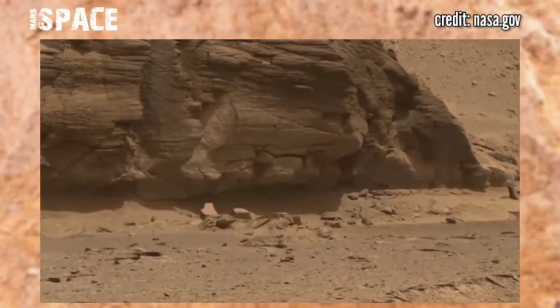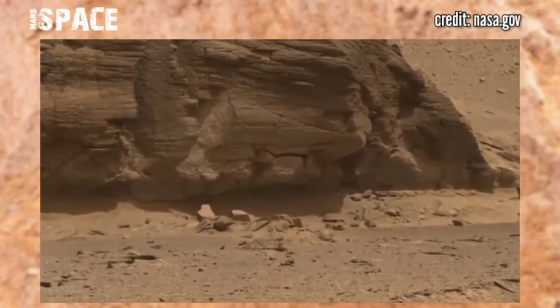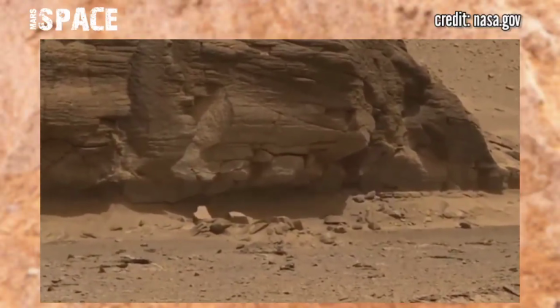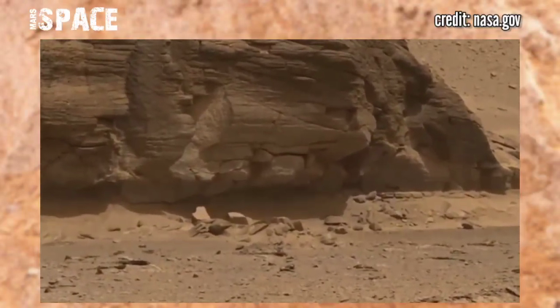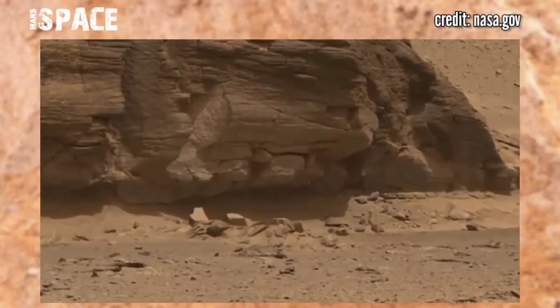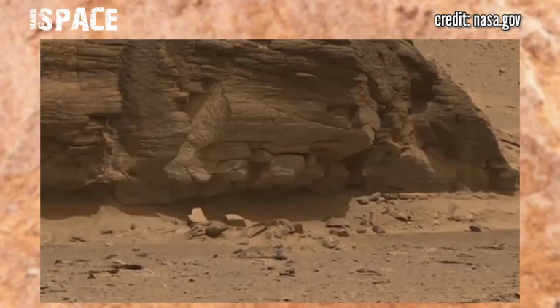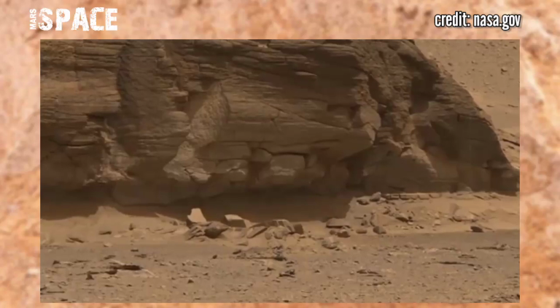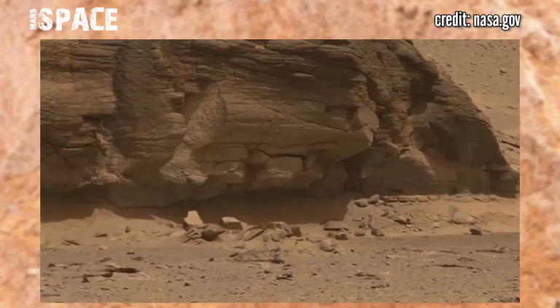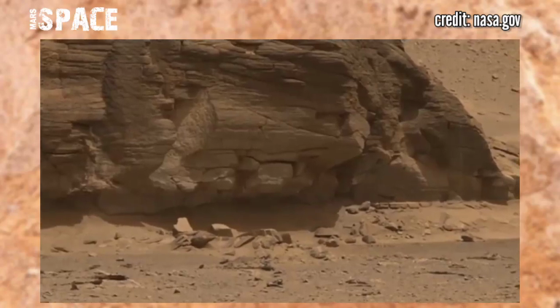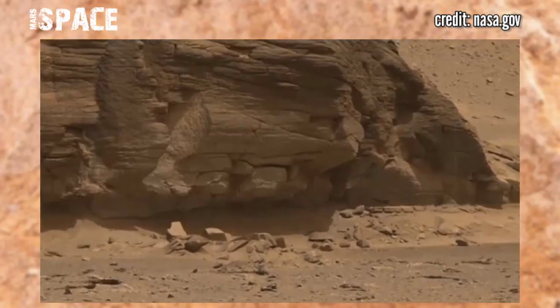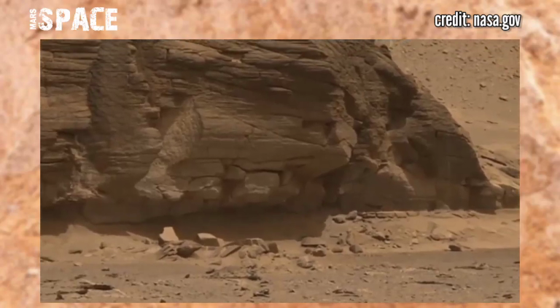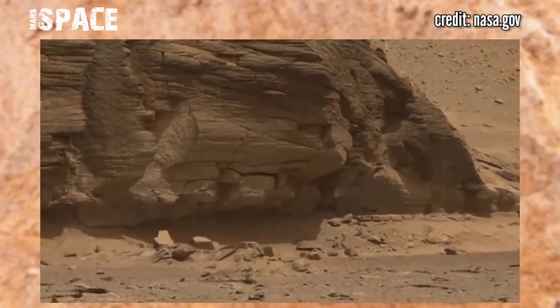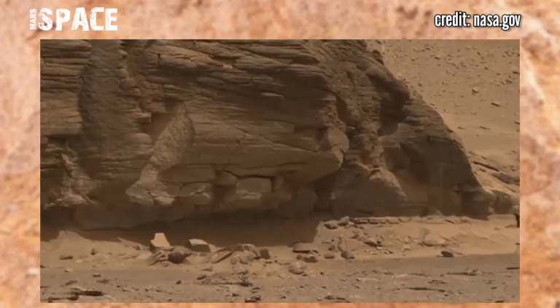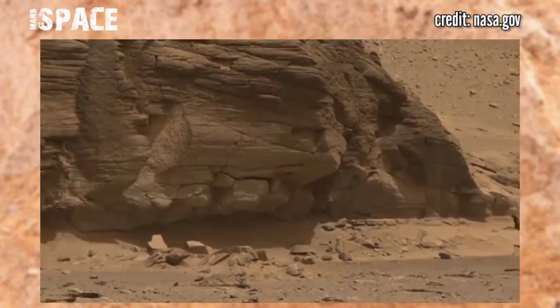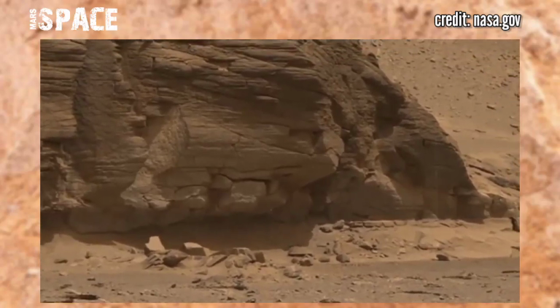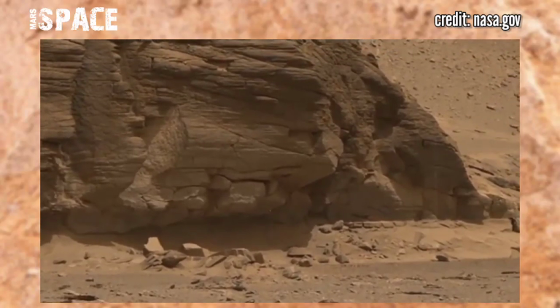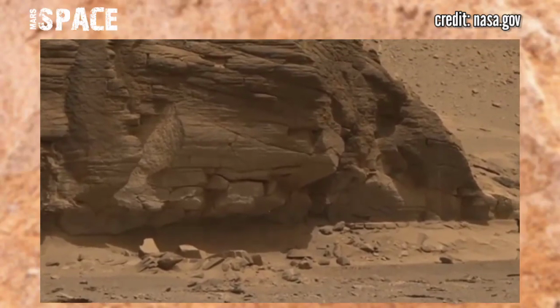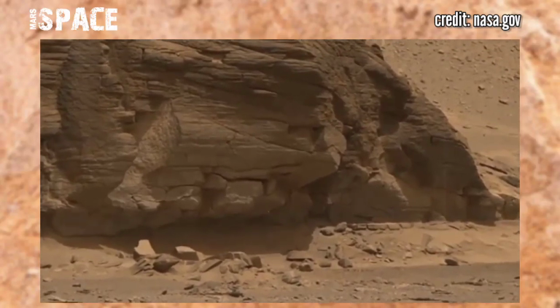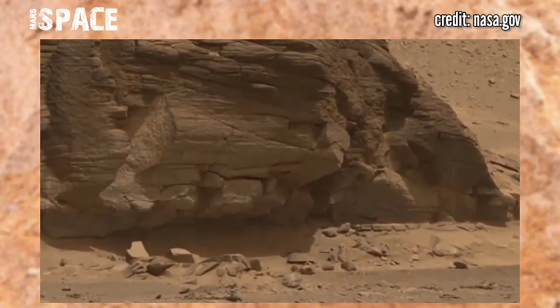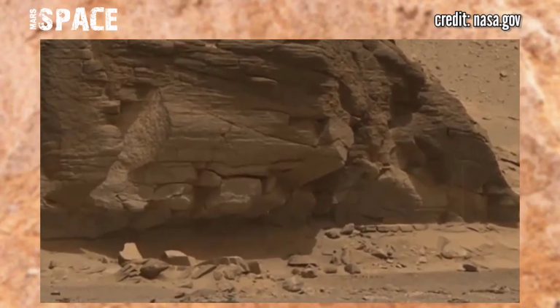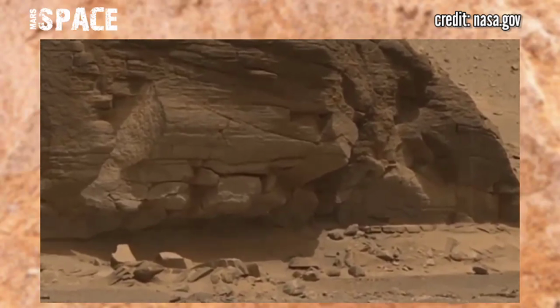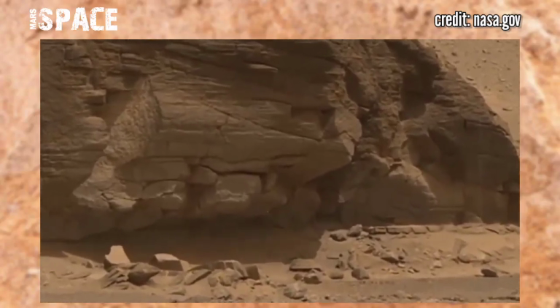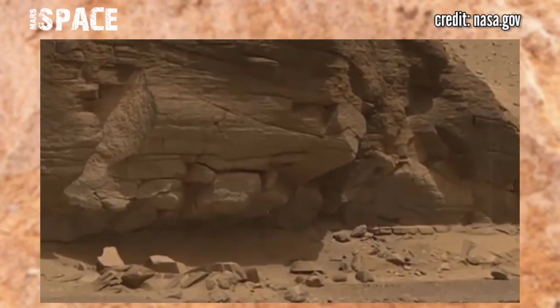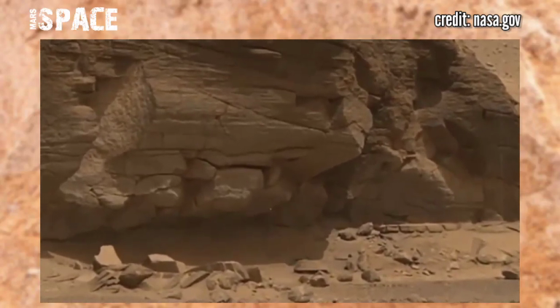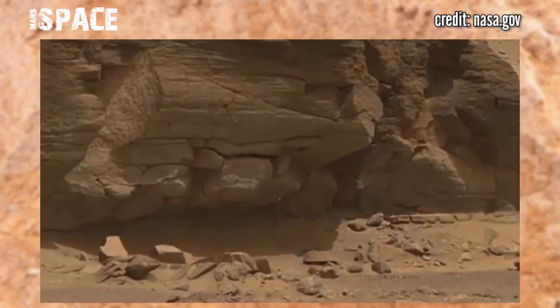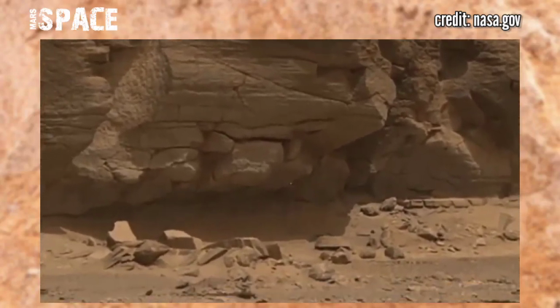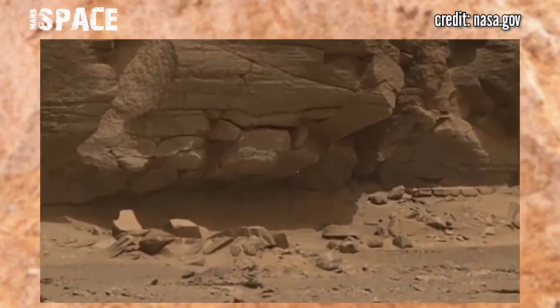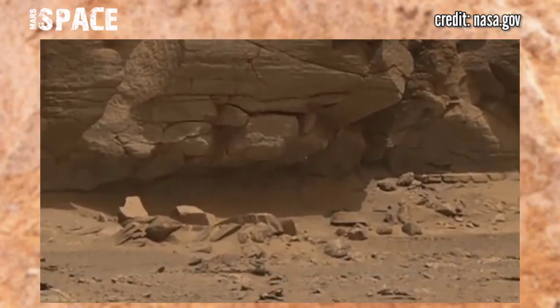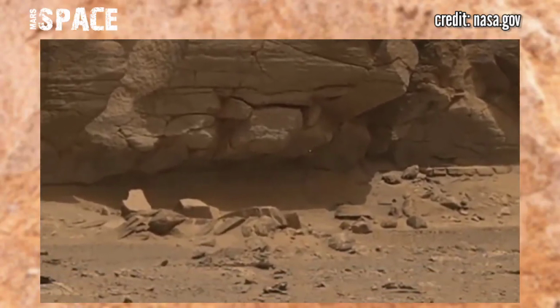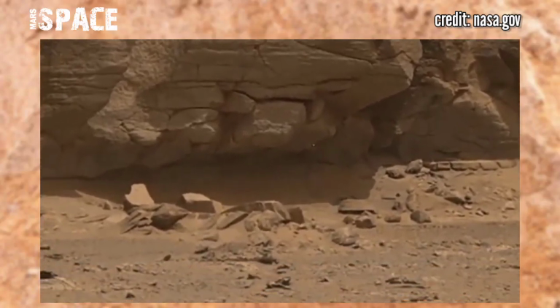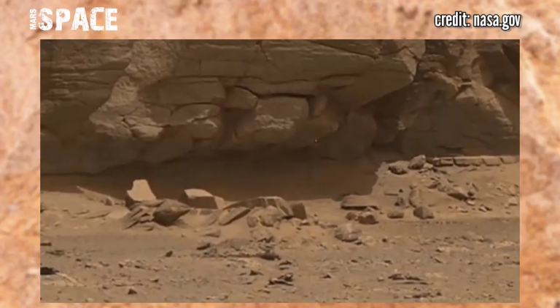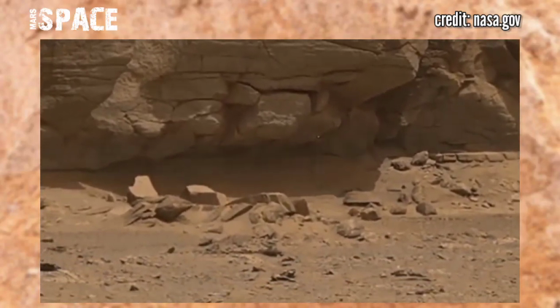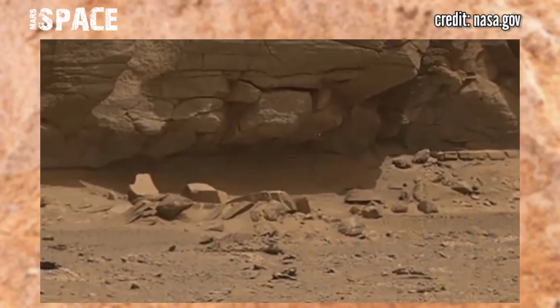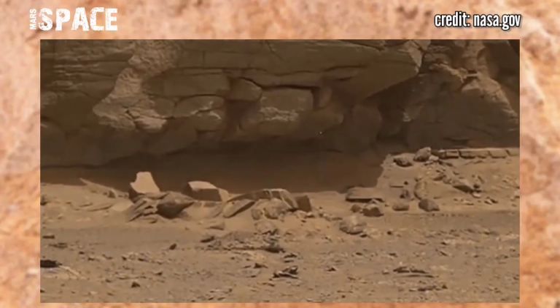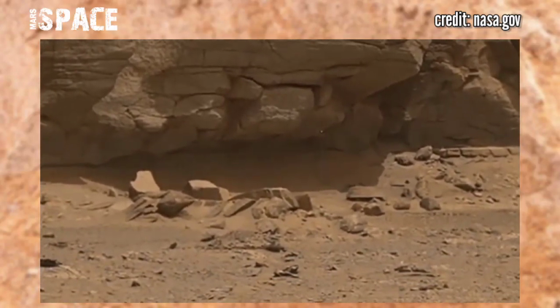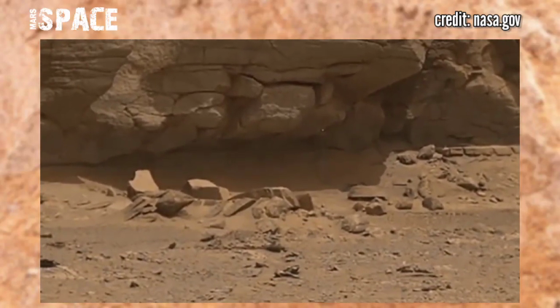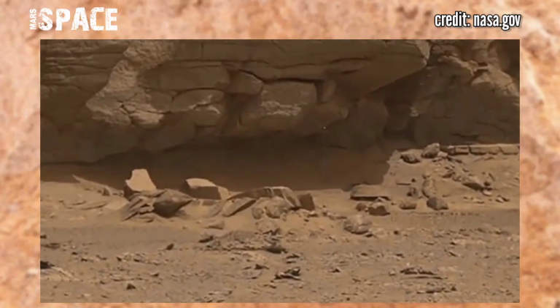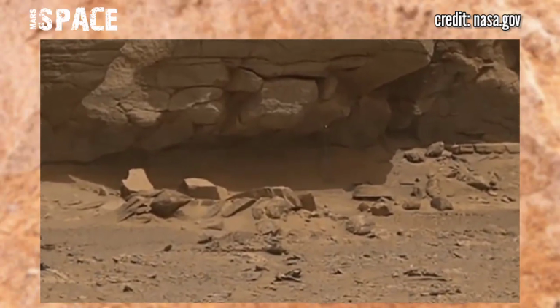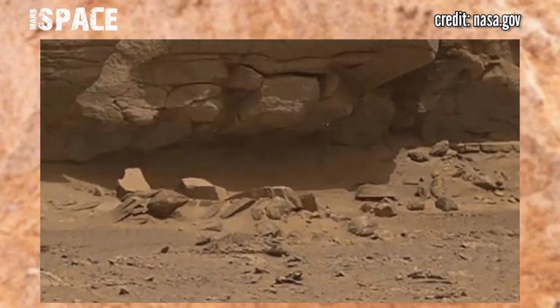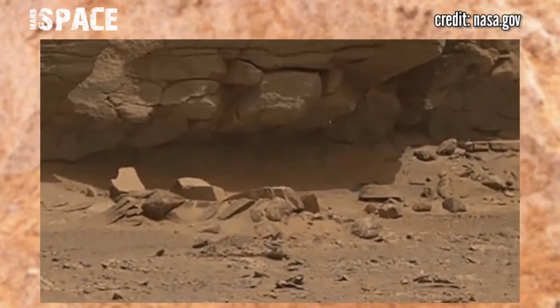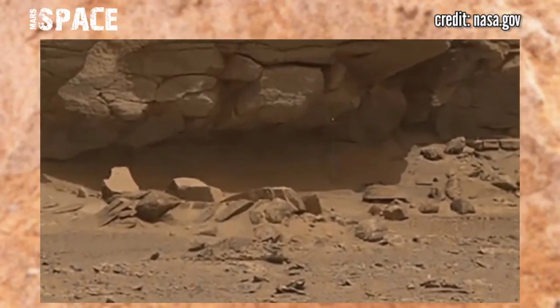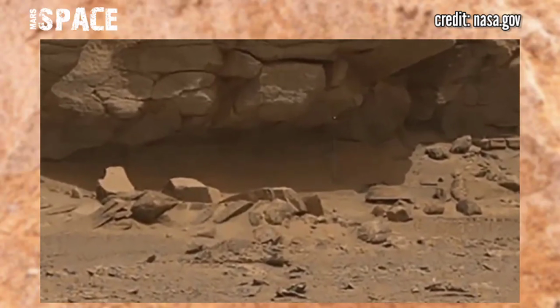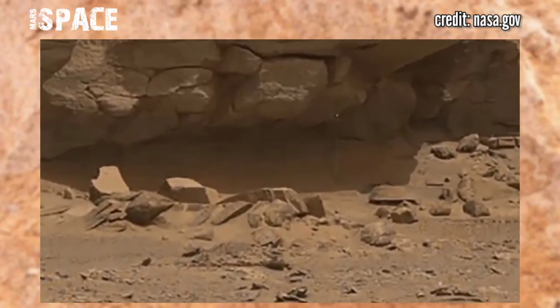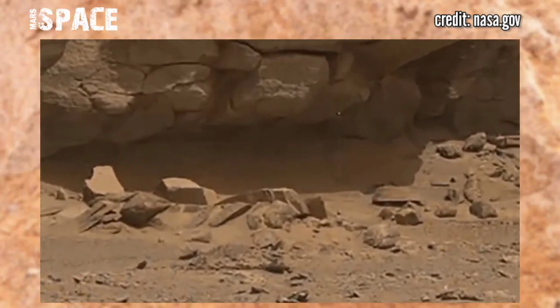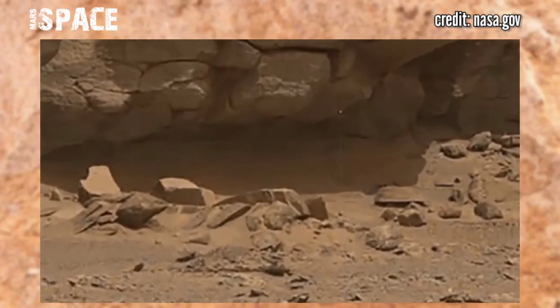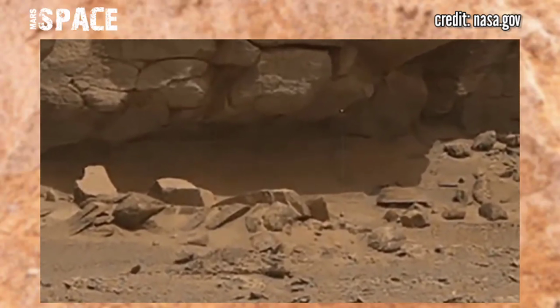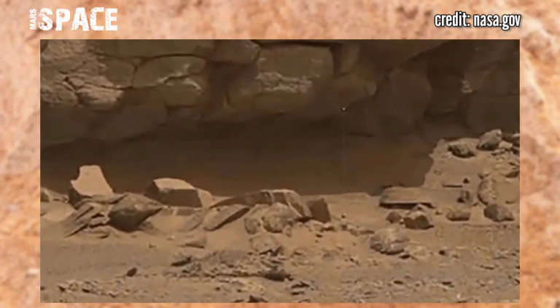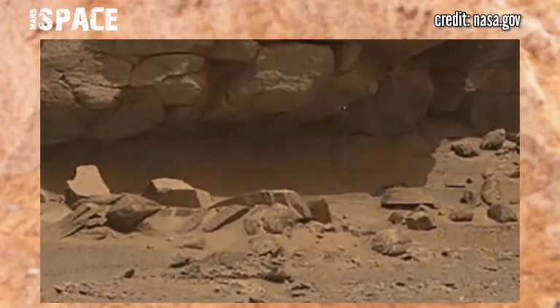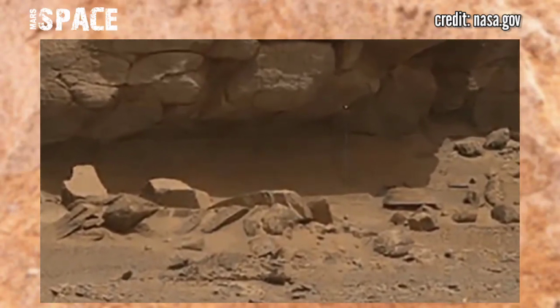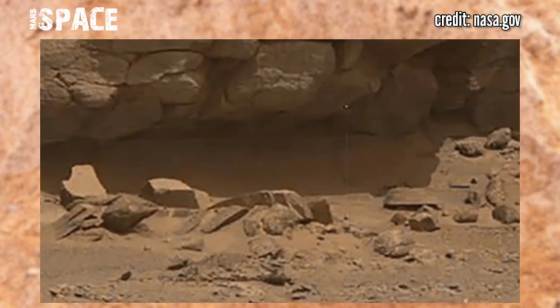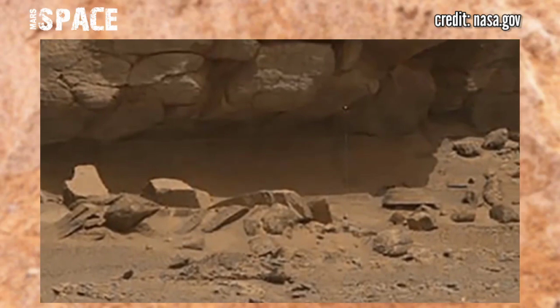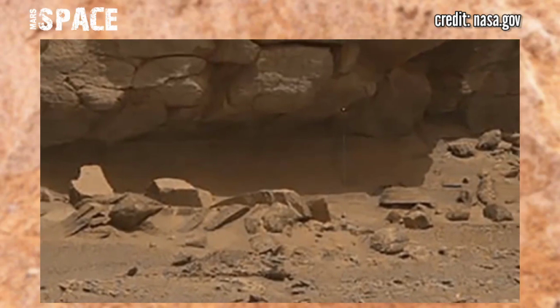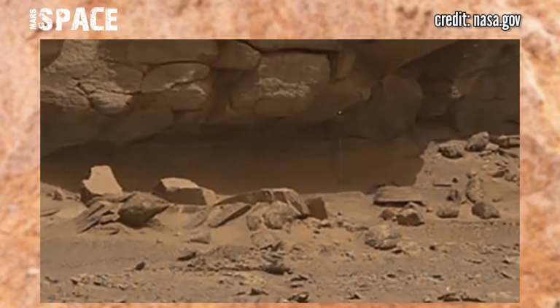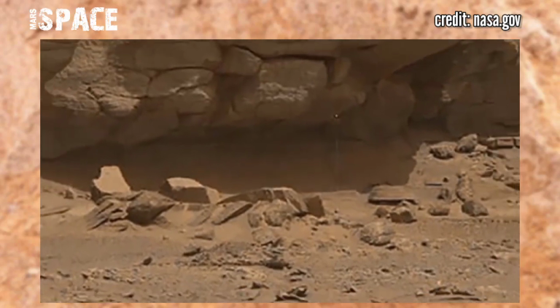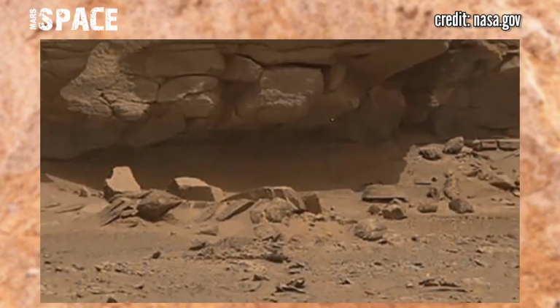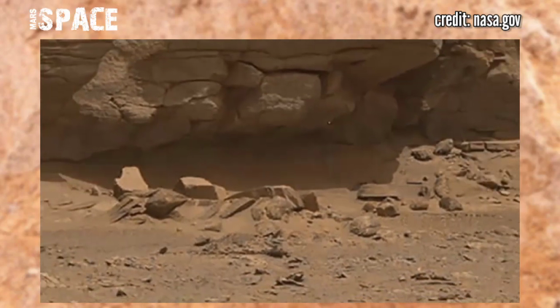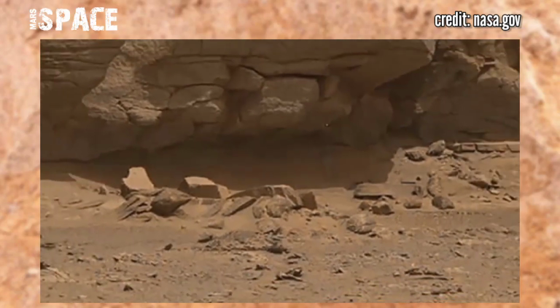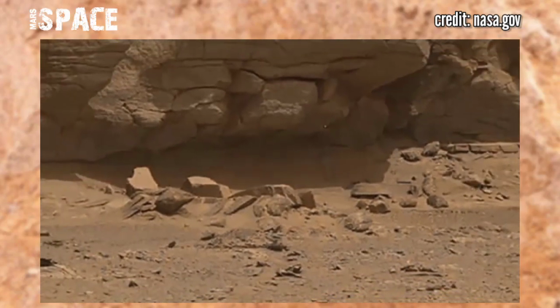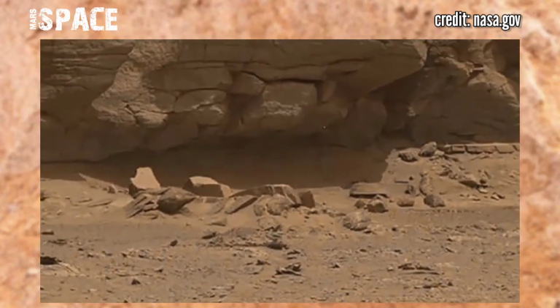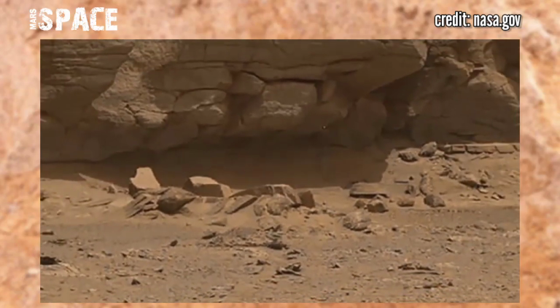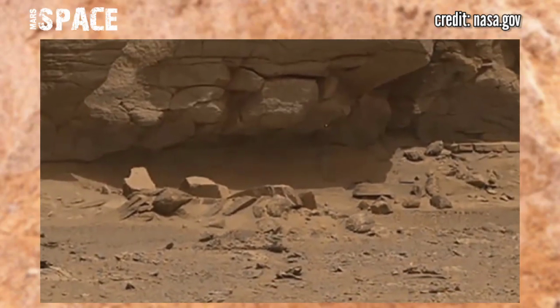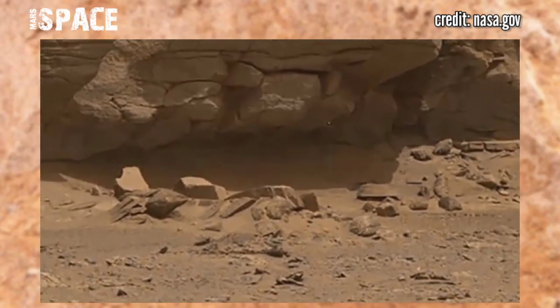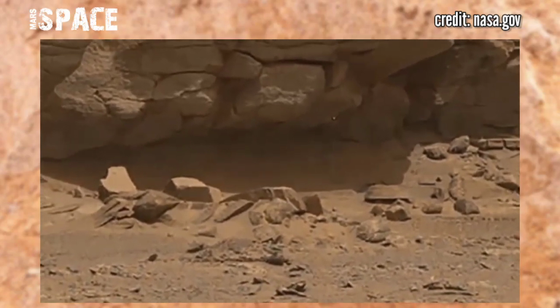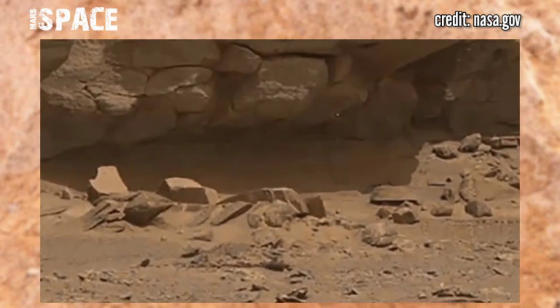Here is a new video of Mars from NASA's Mars rover, using the Mastcam 8 camera to capture this interesting area of planet Mars.